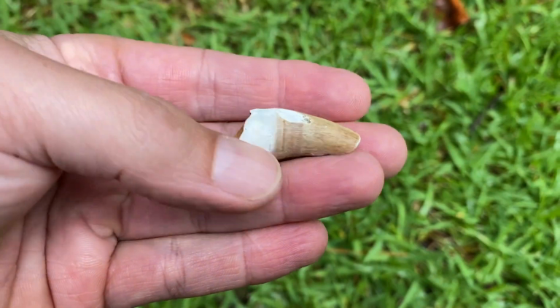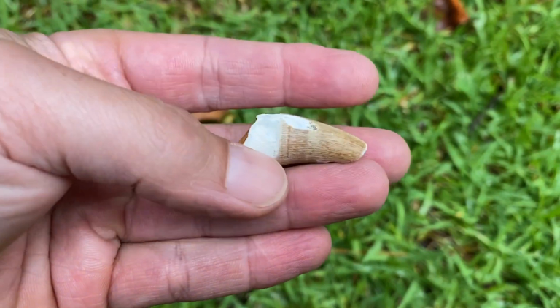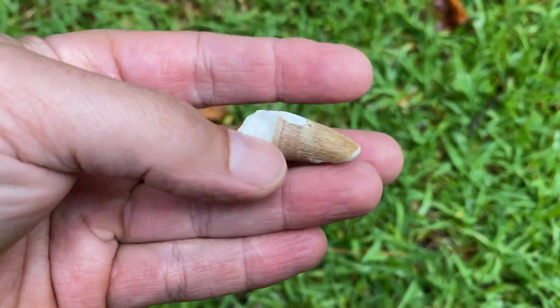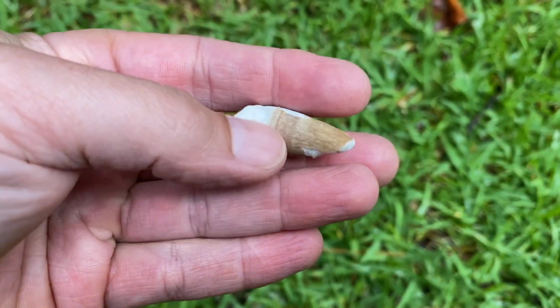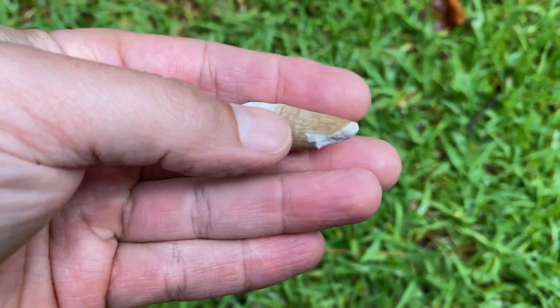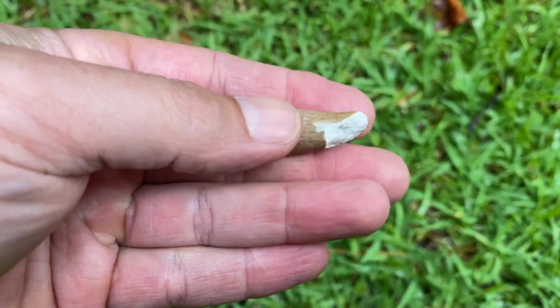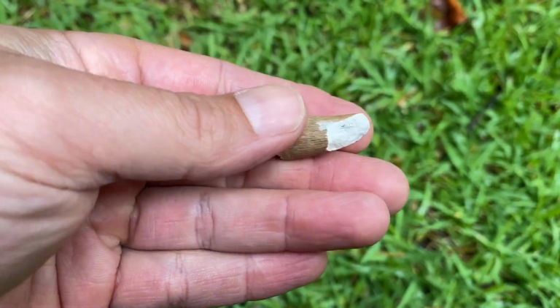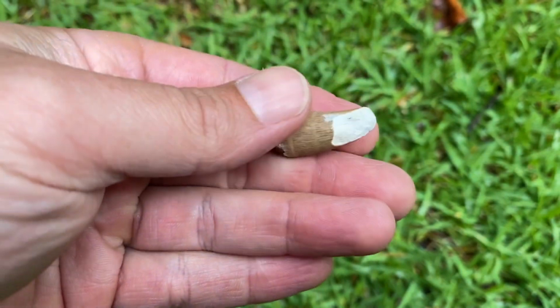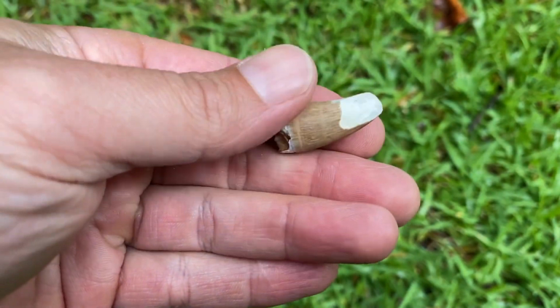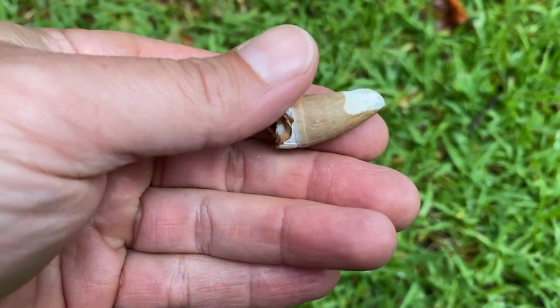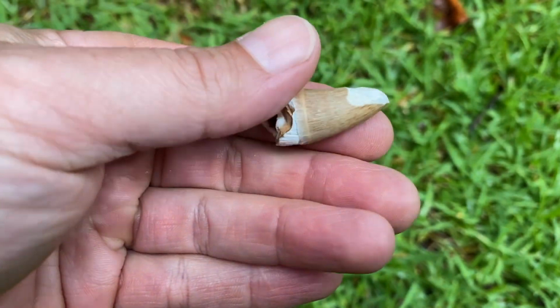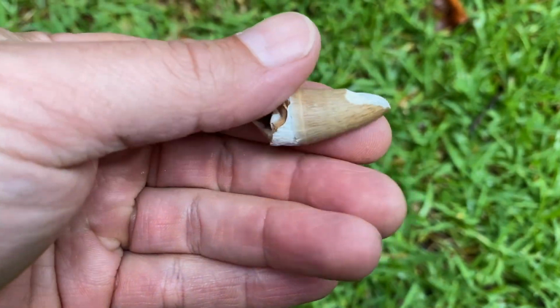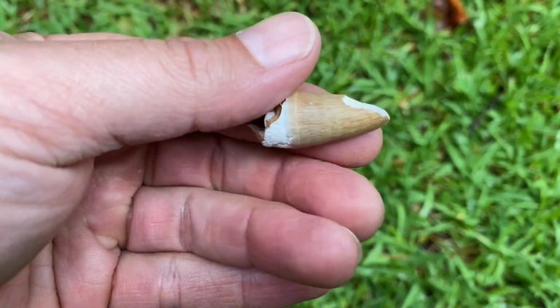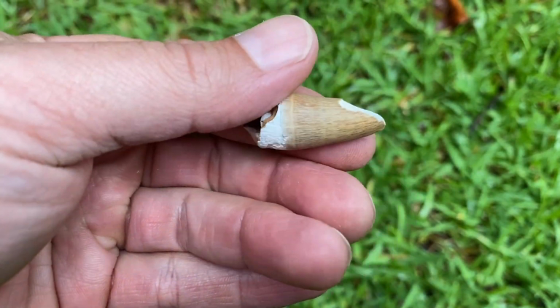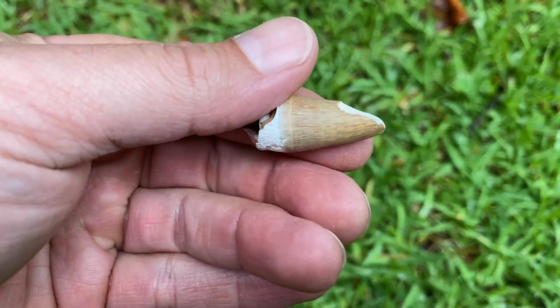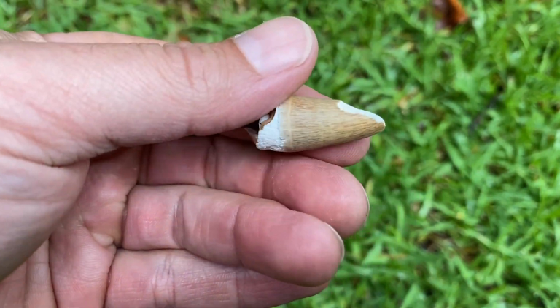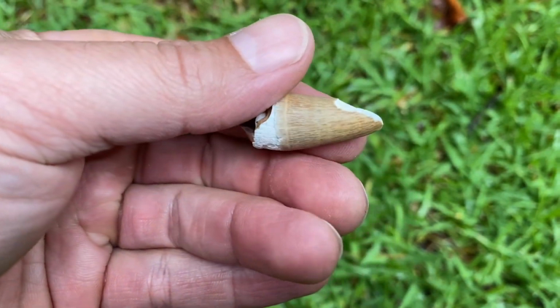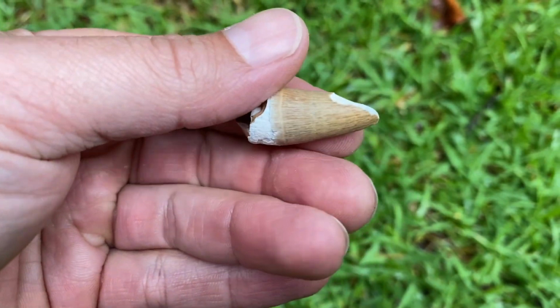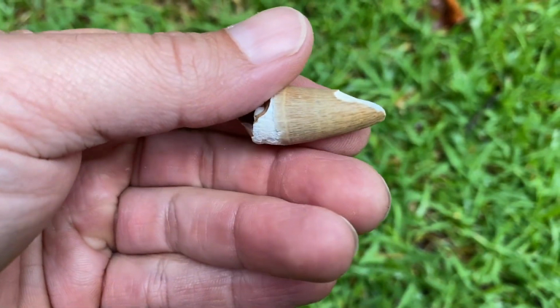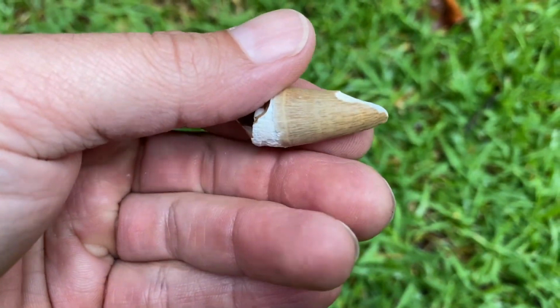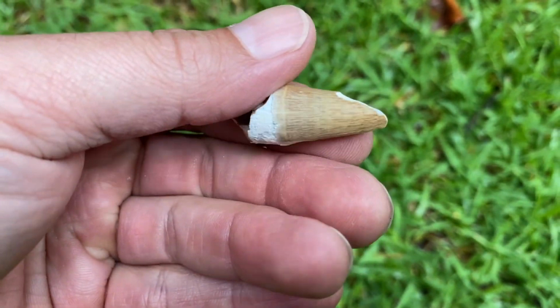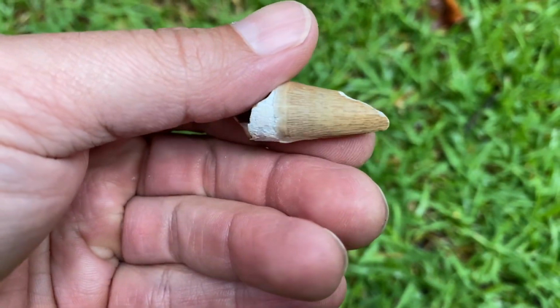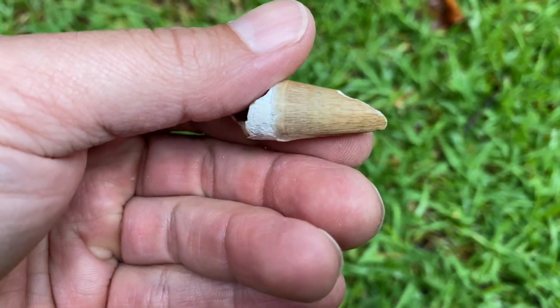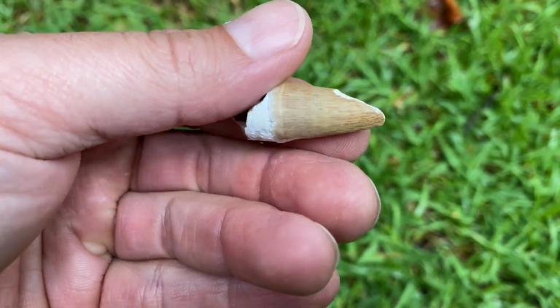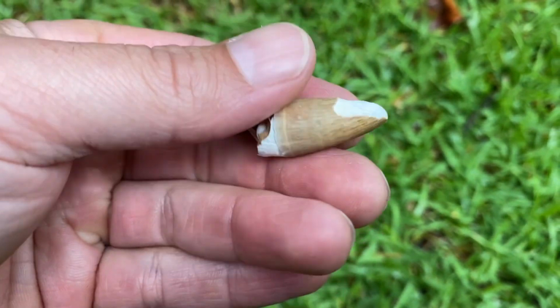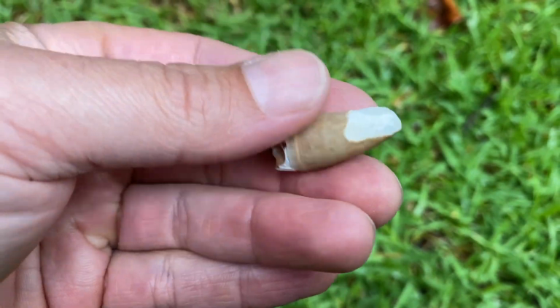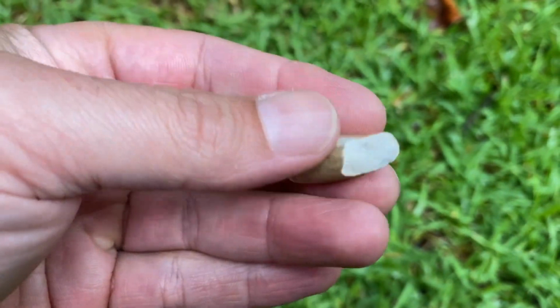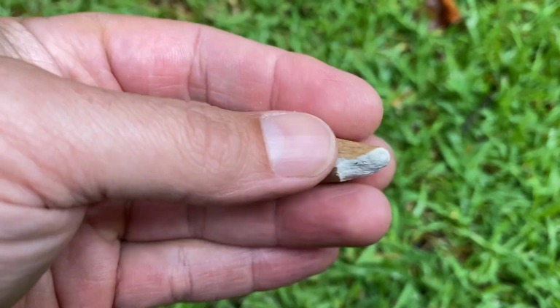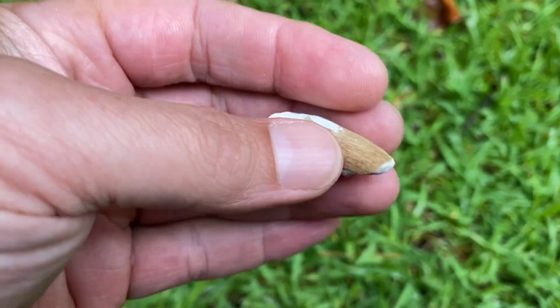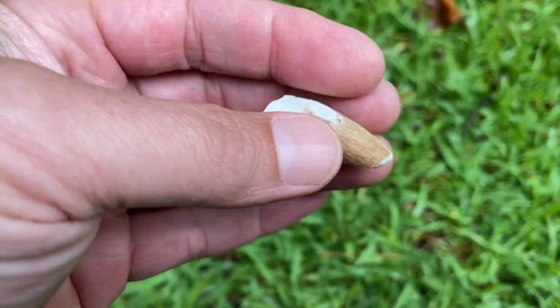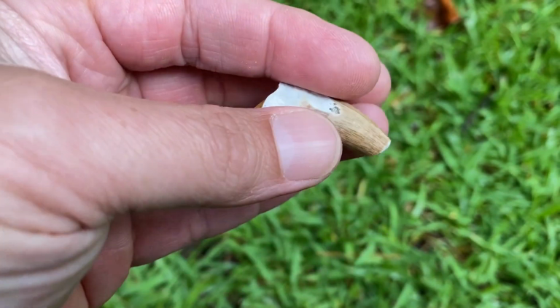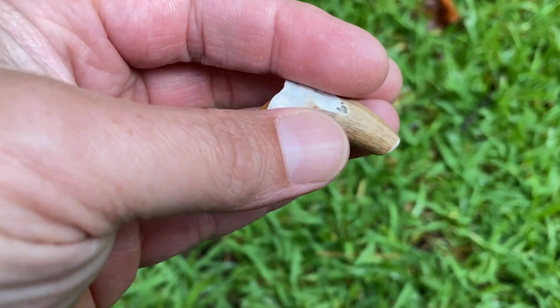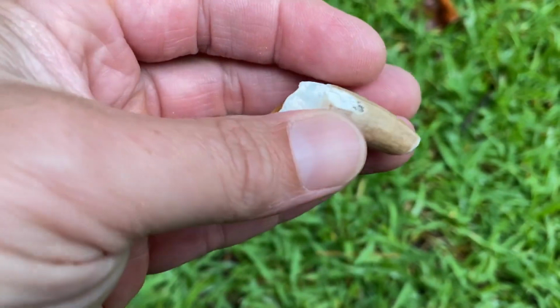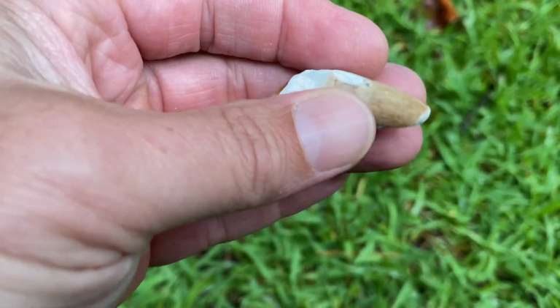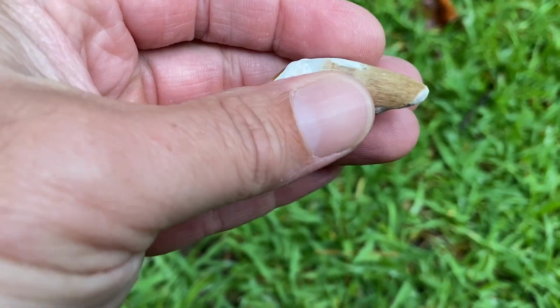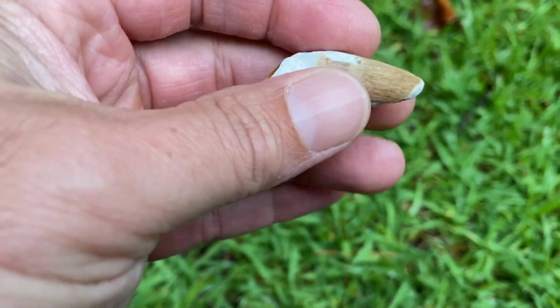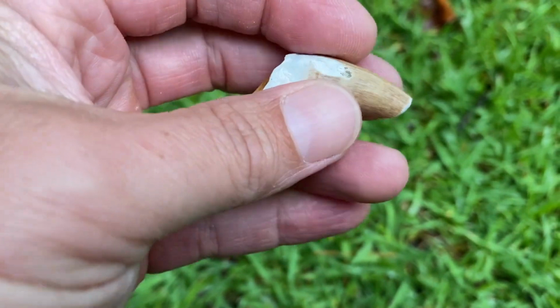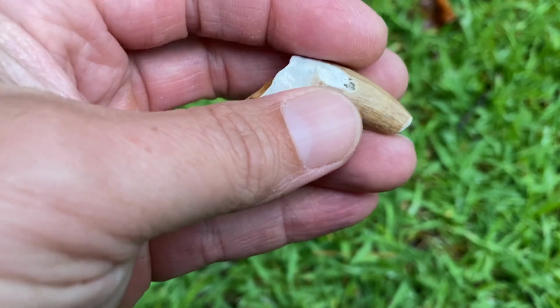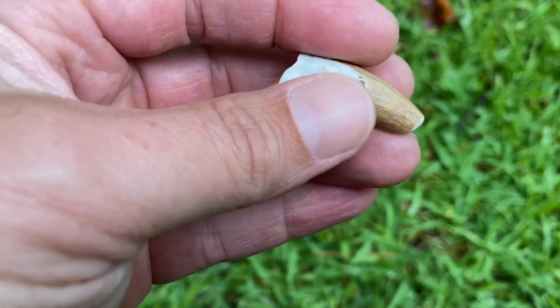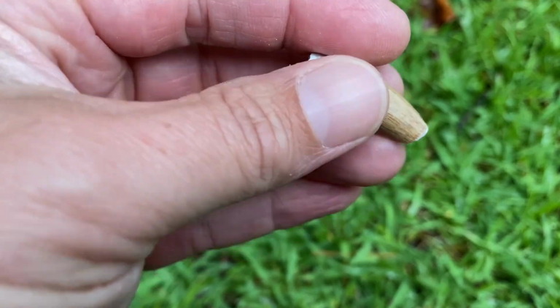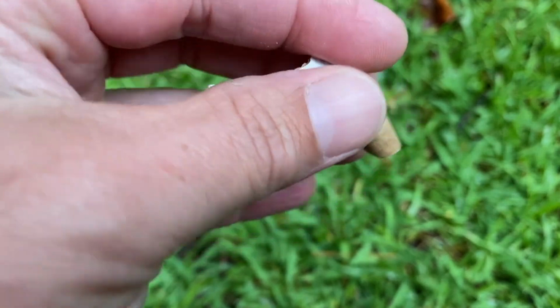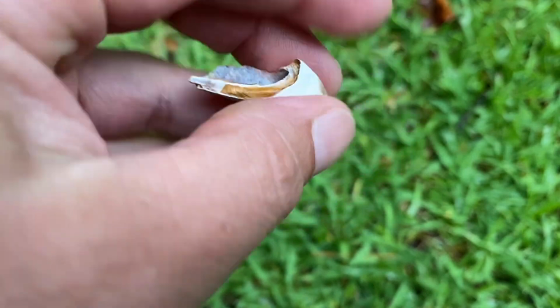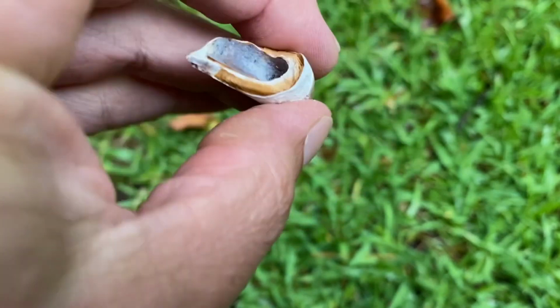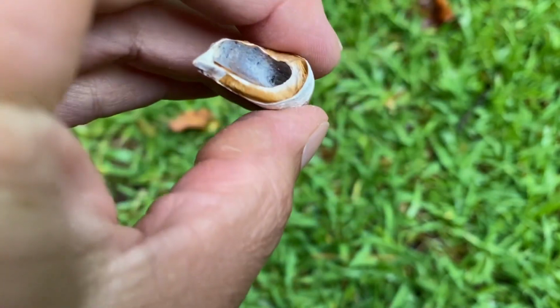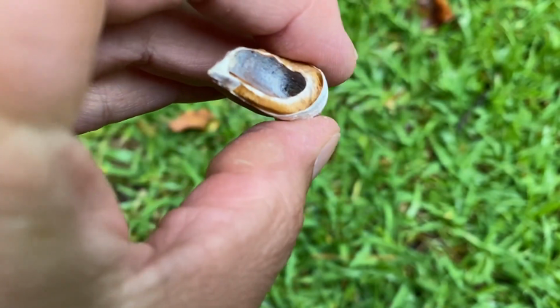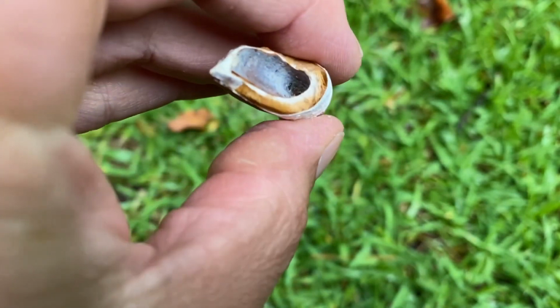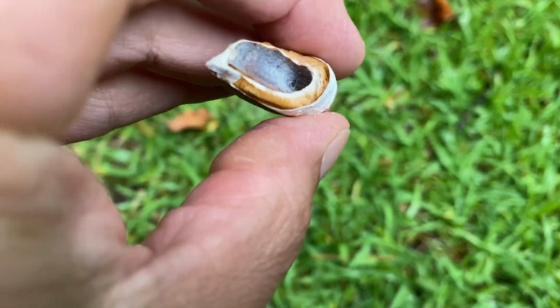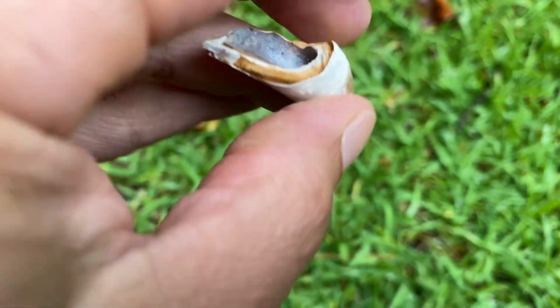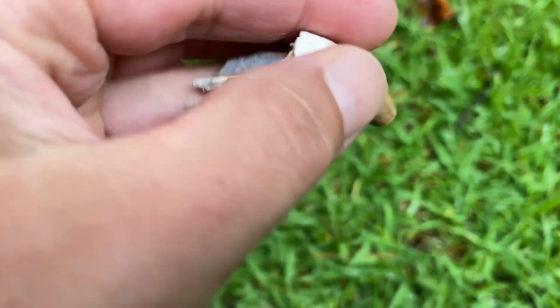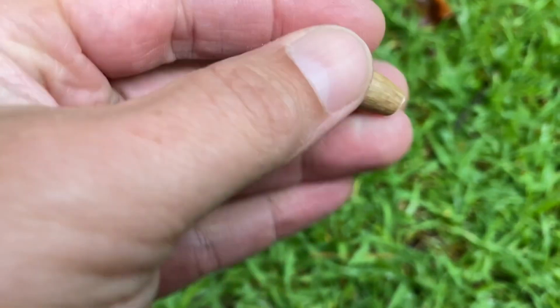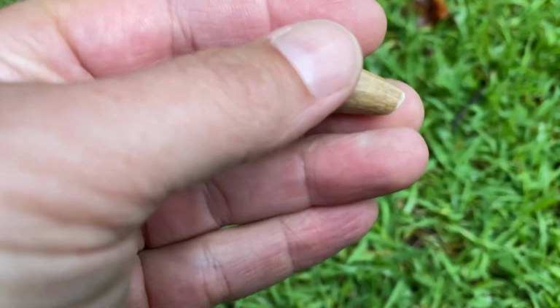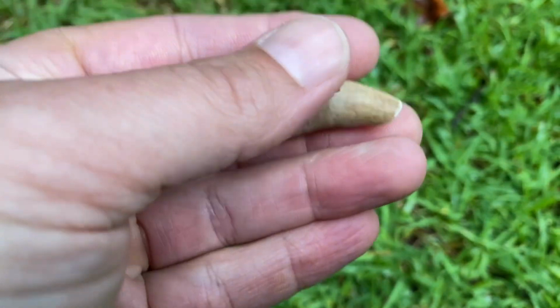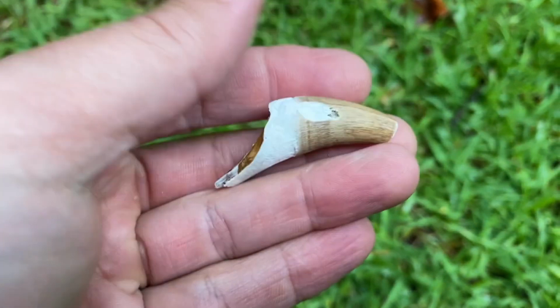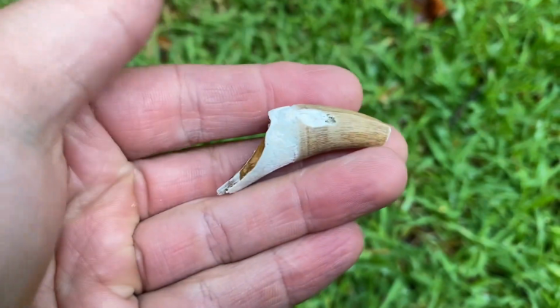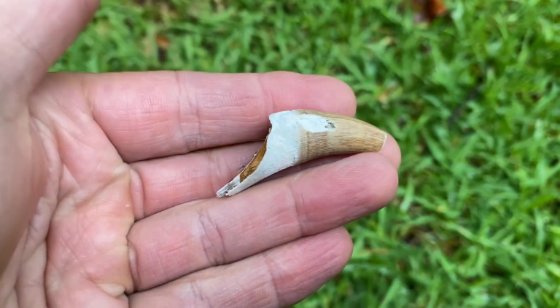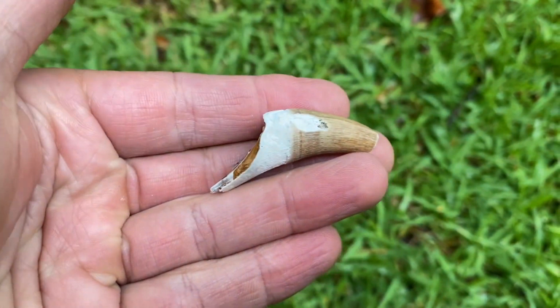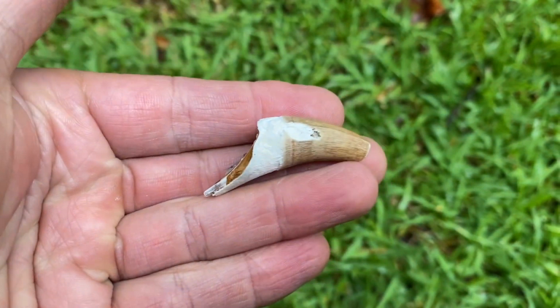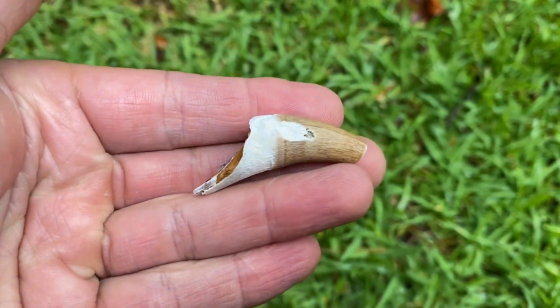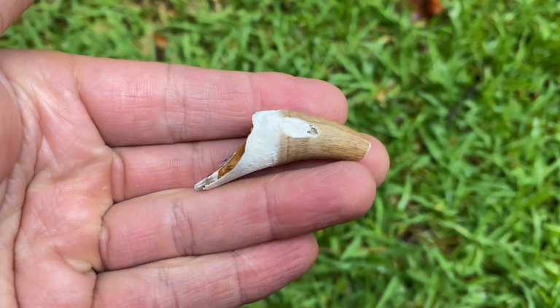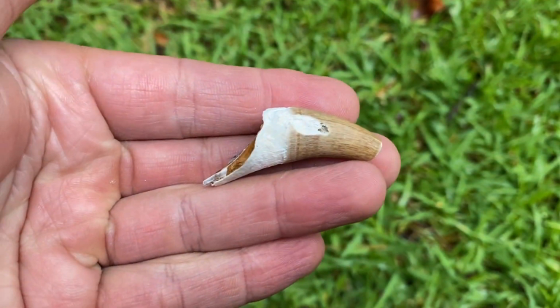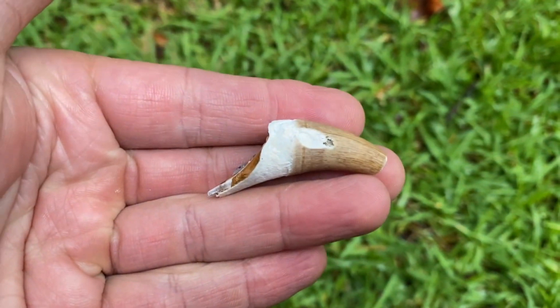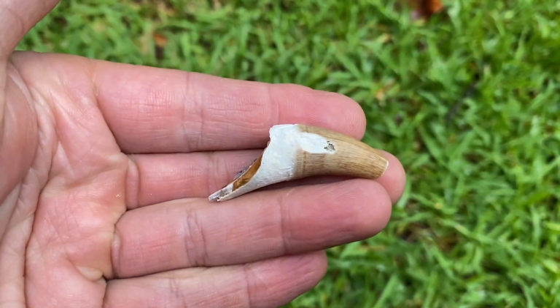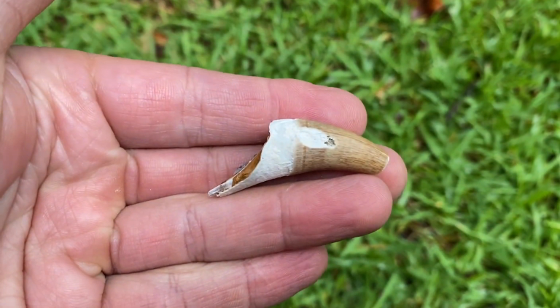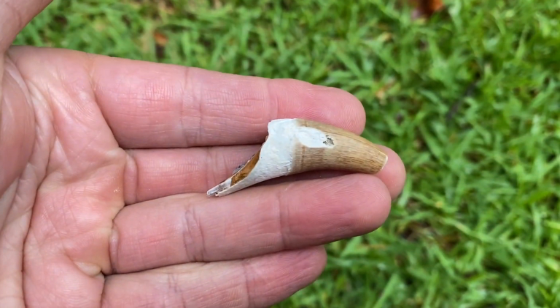That's a croc tooth. Not the nicest croc tooth, but nevertheless, a croc tooth.